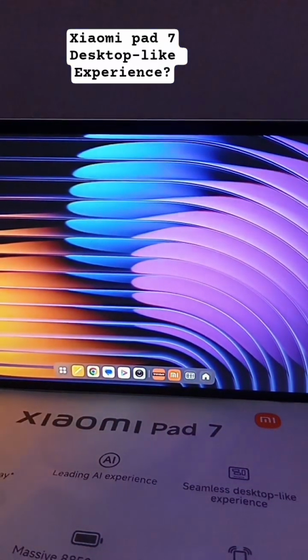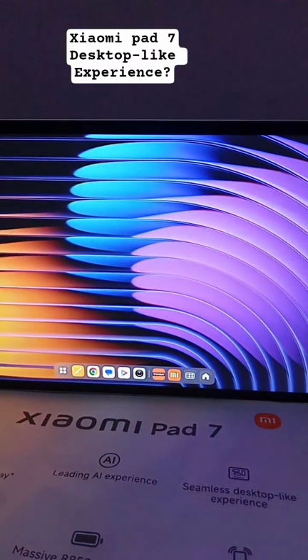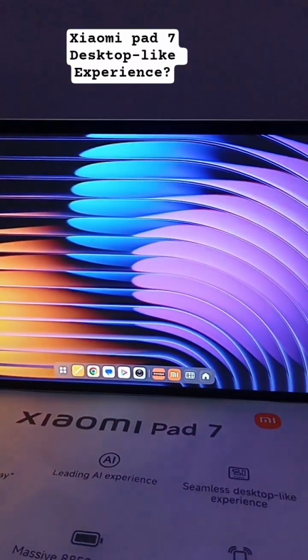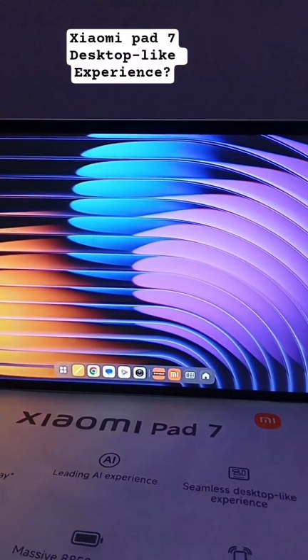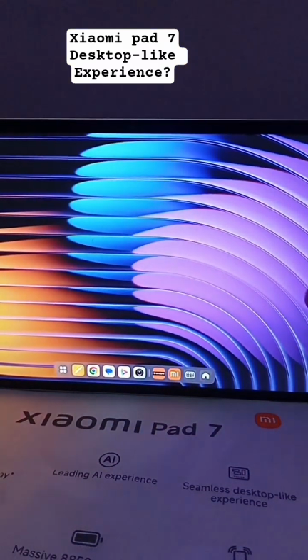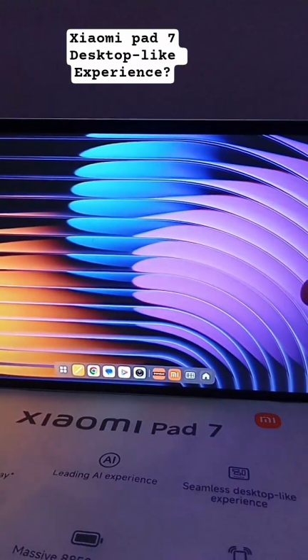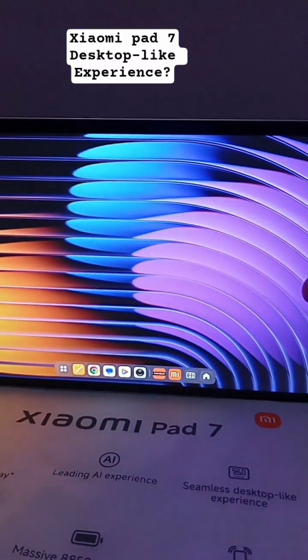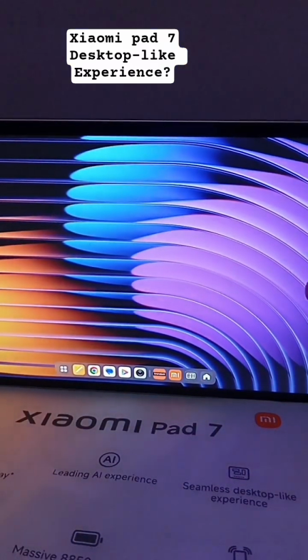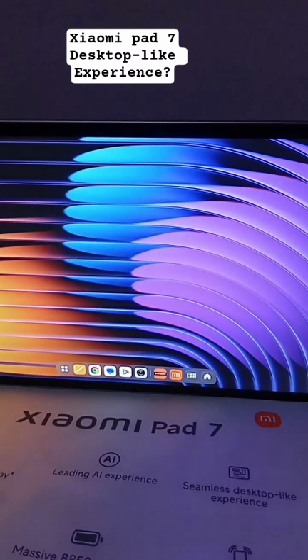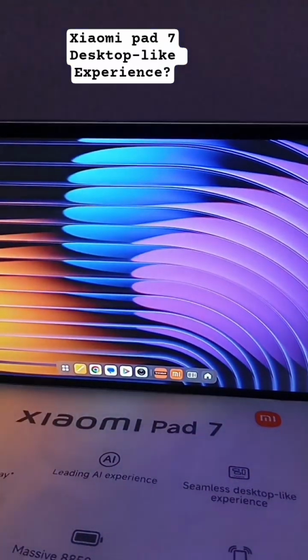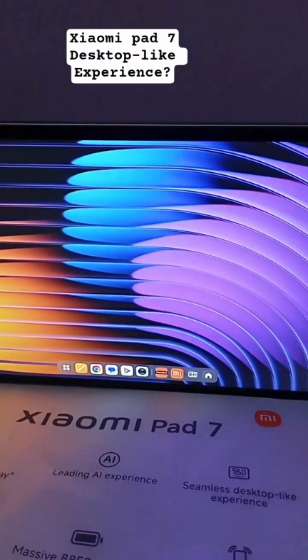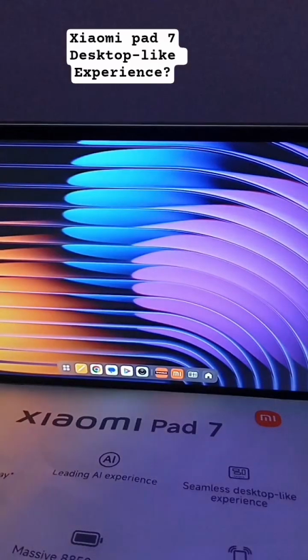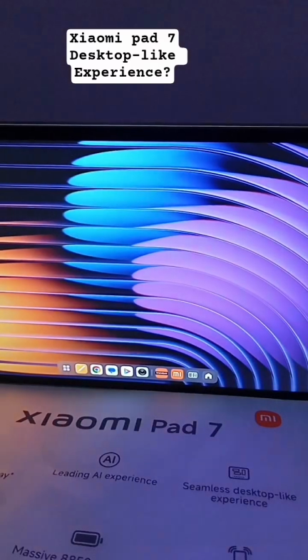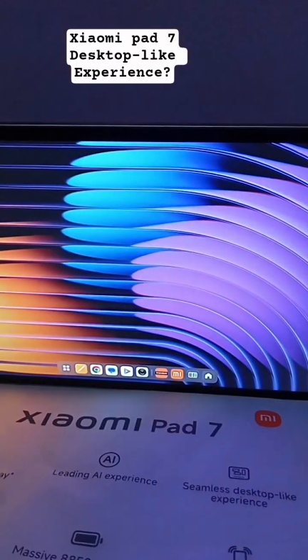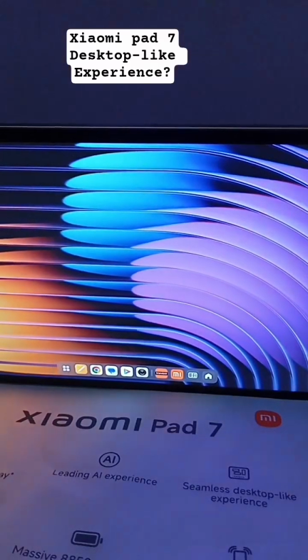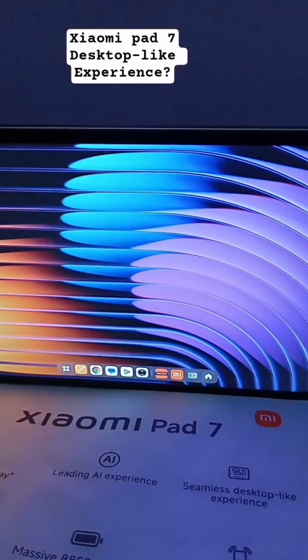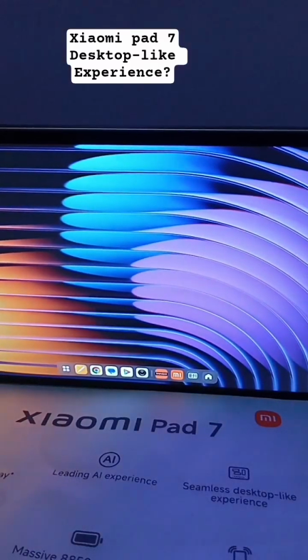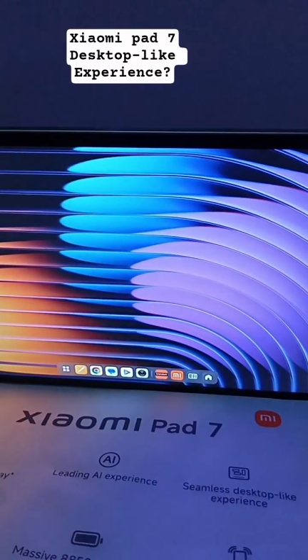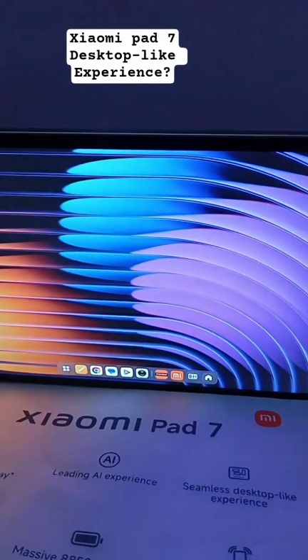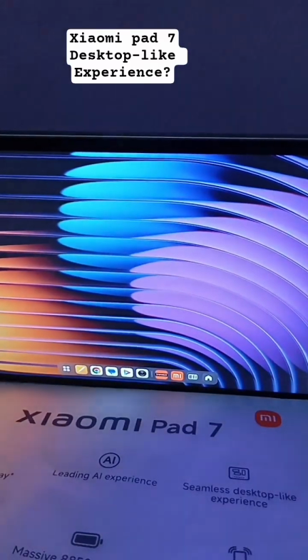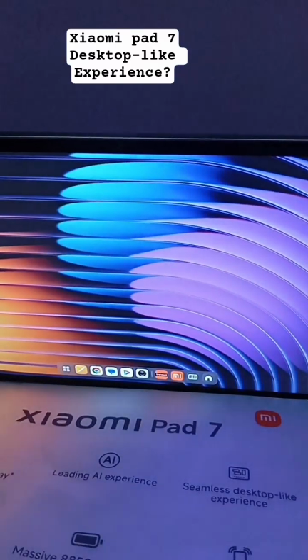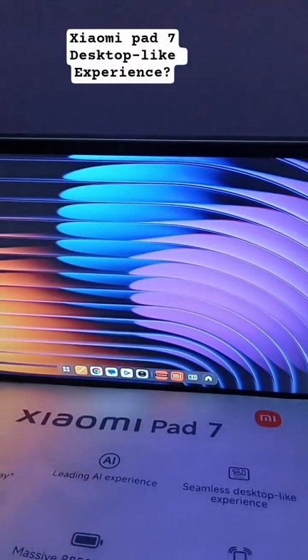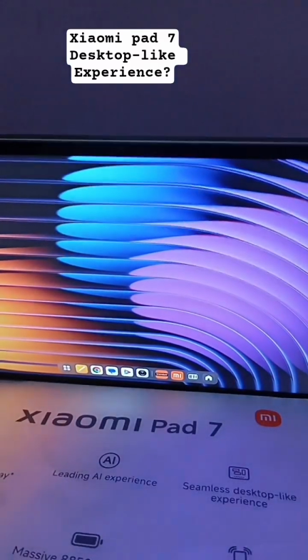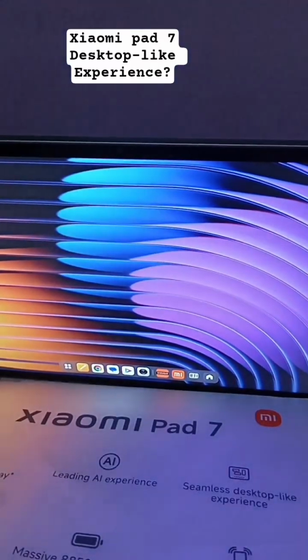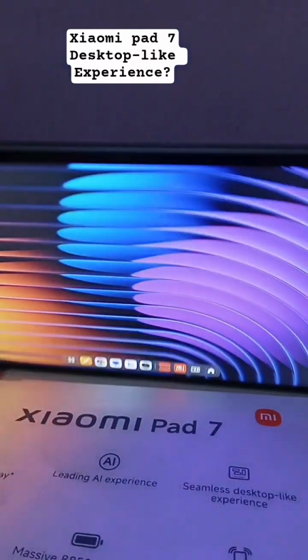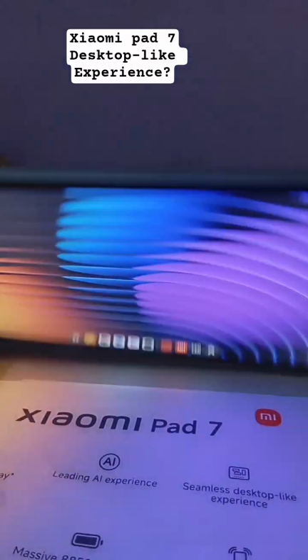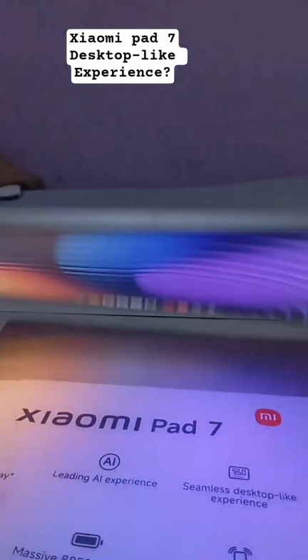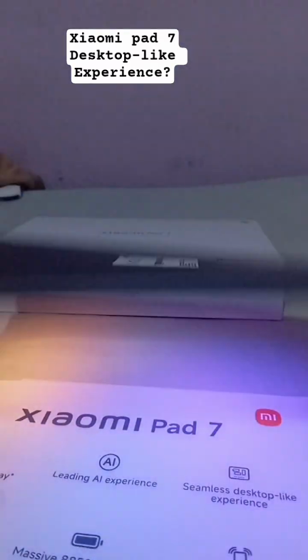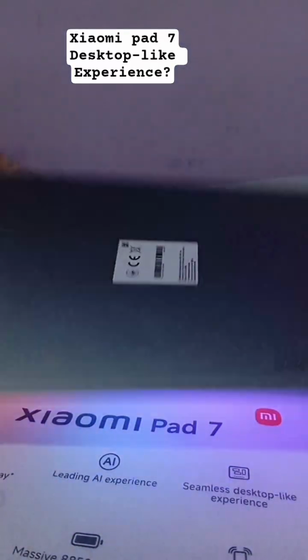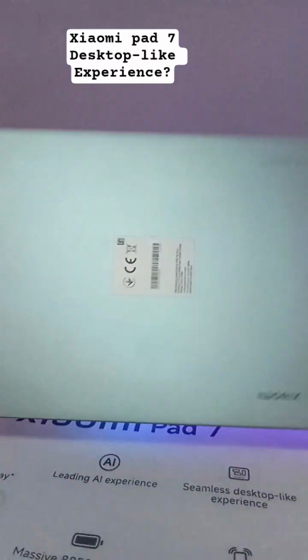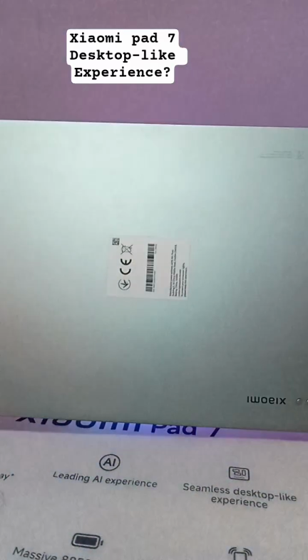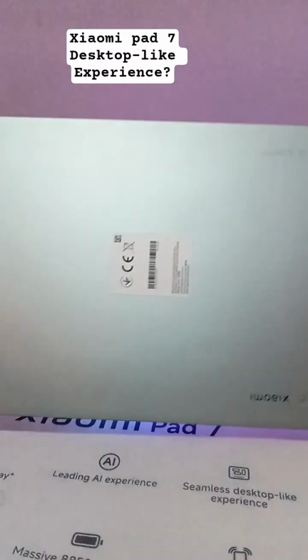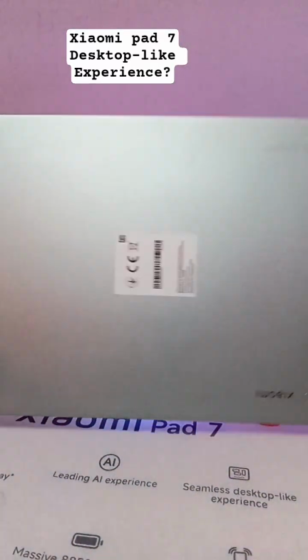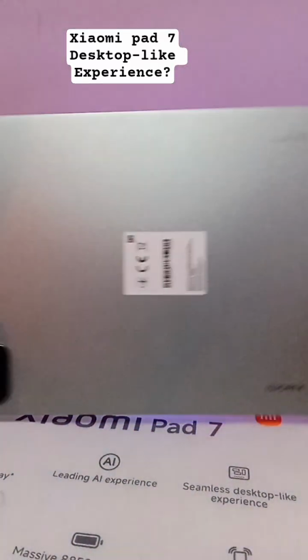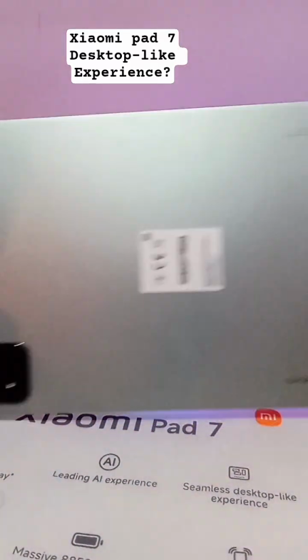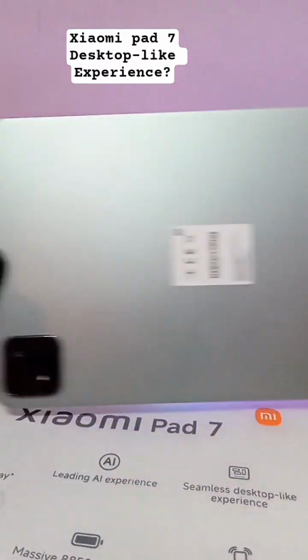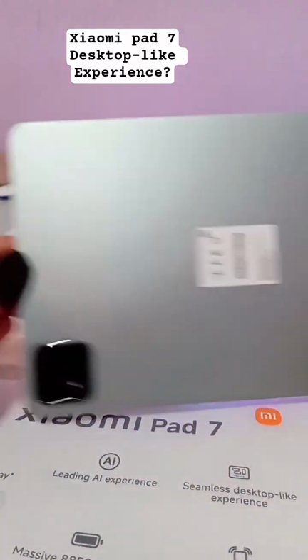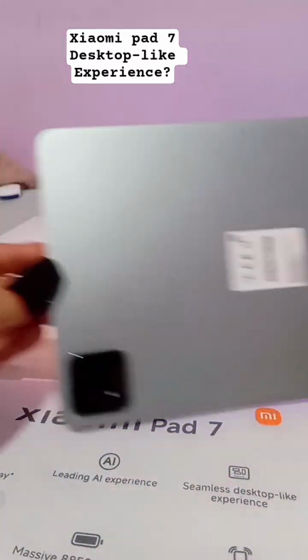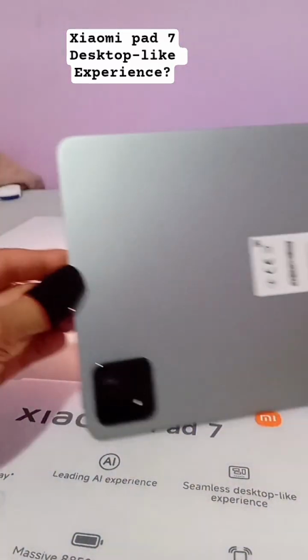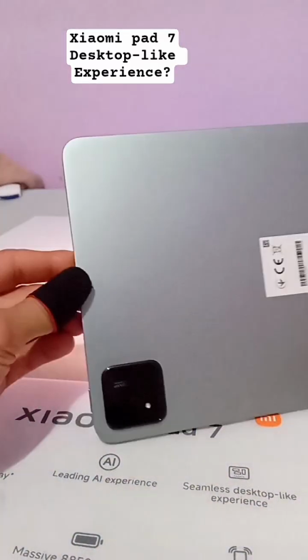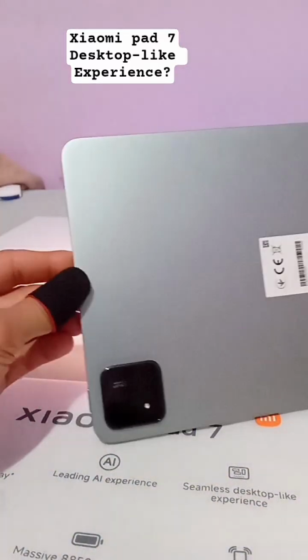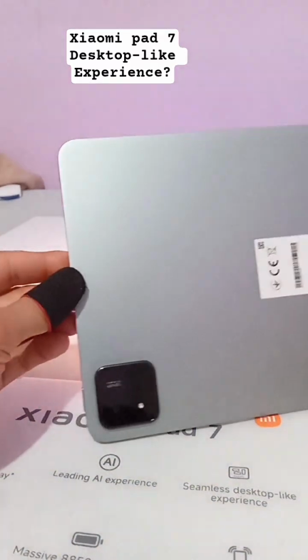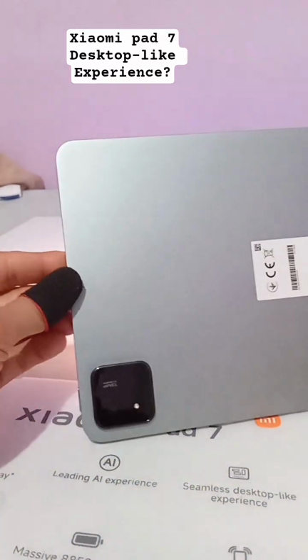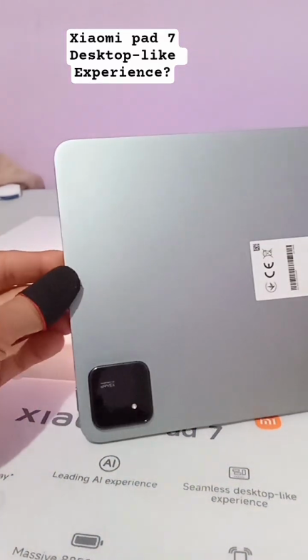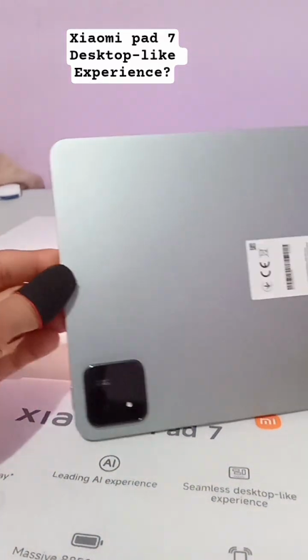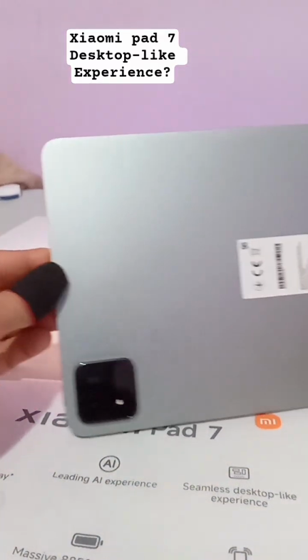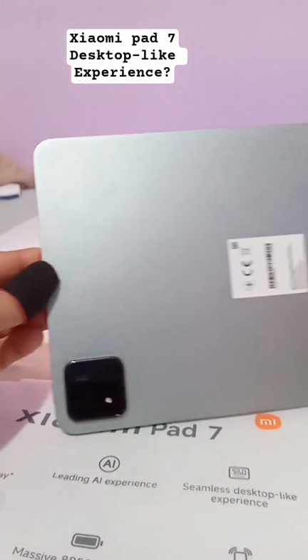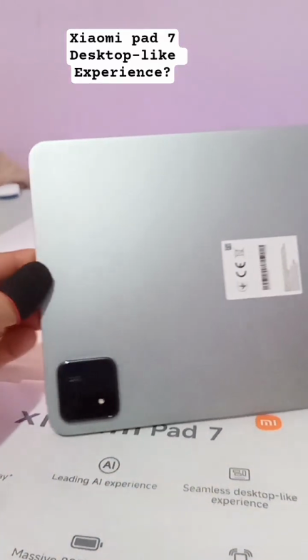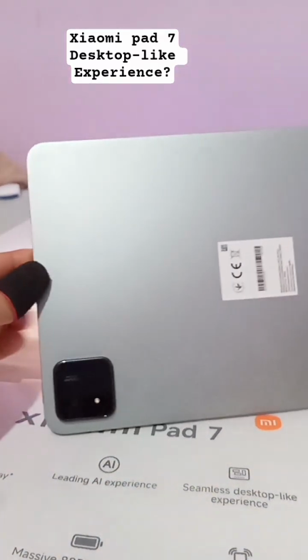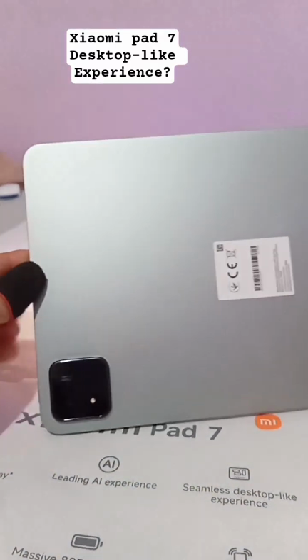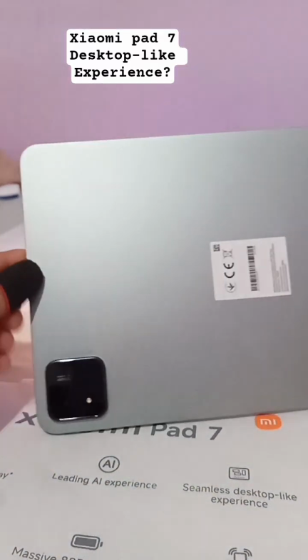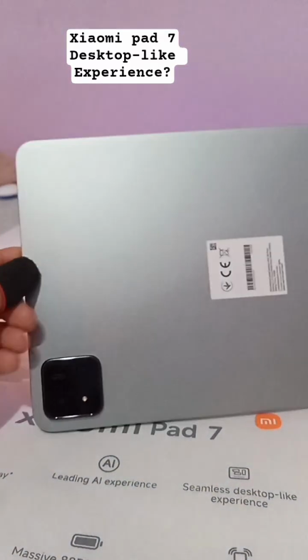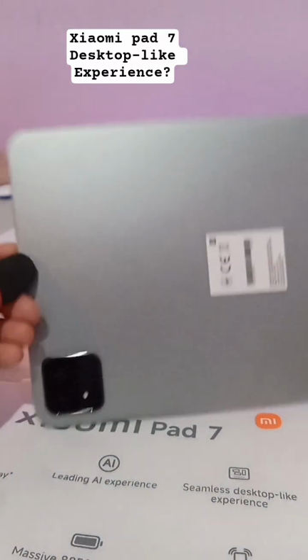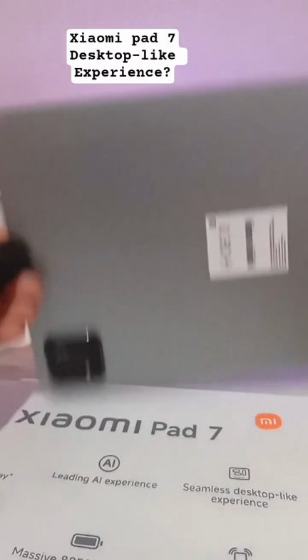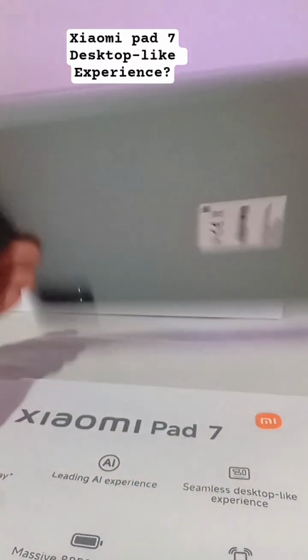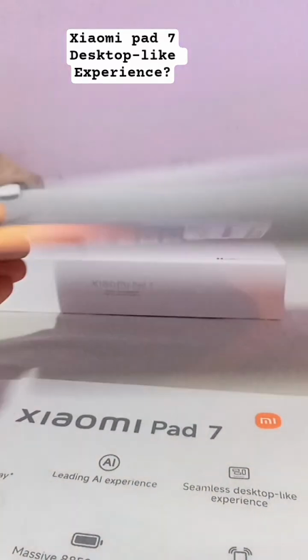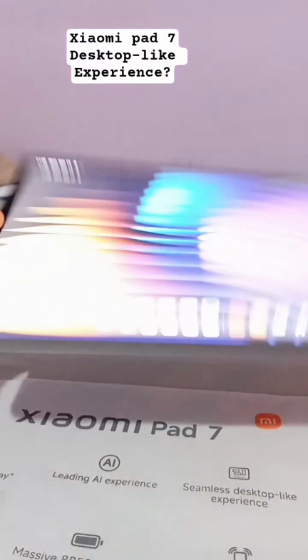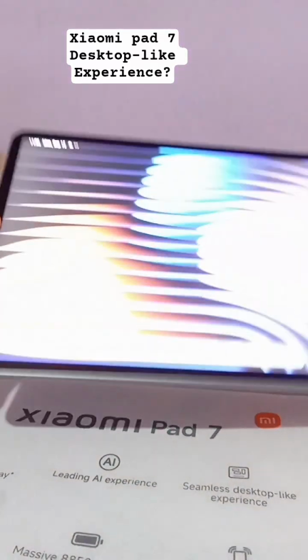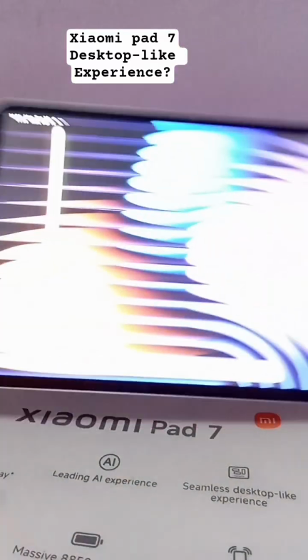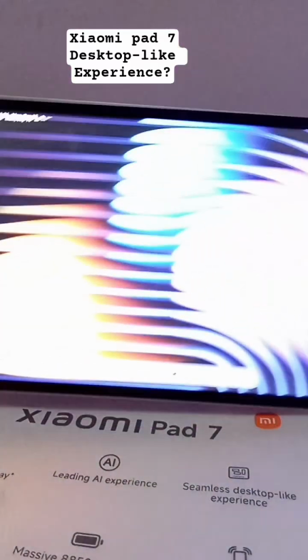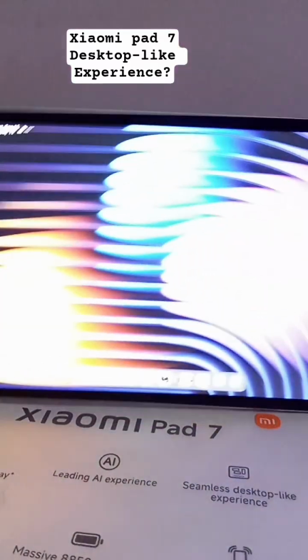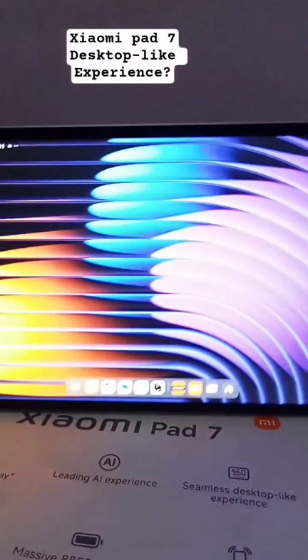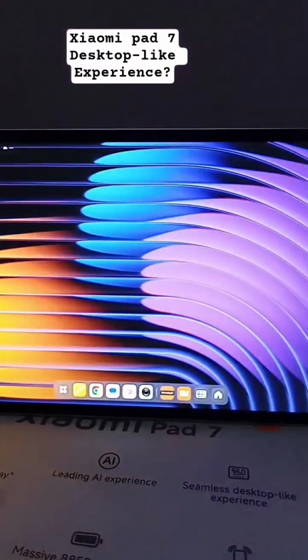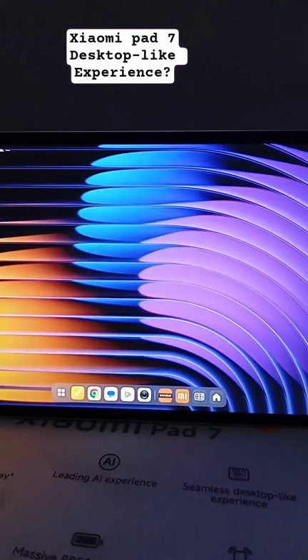Anyway, to get the full desktop experience, you do need either the pro keyboard, the regular keyboard, or a Bluetooth keyboard. That's really what I like about the Xiaomi Pad 7.